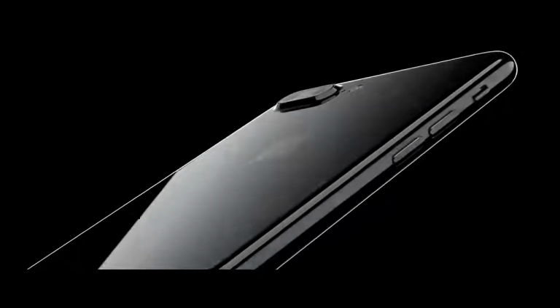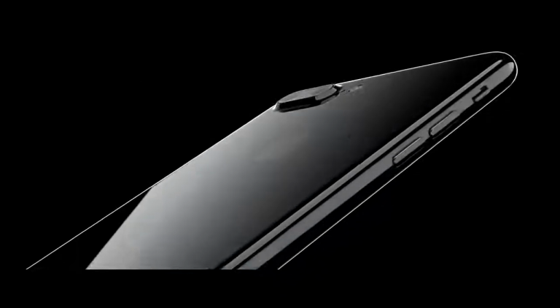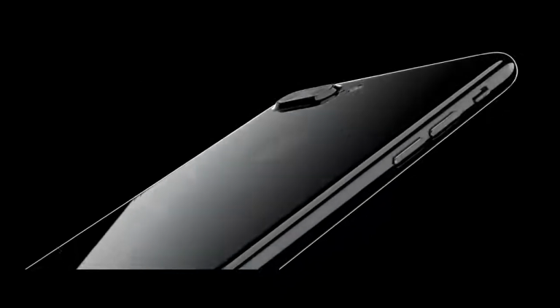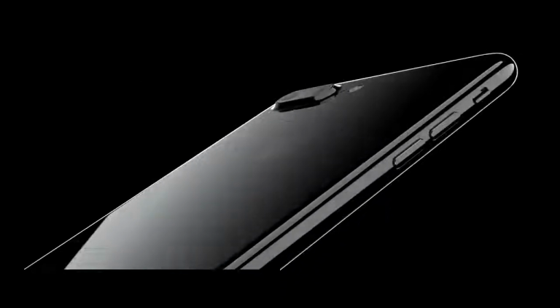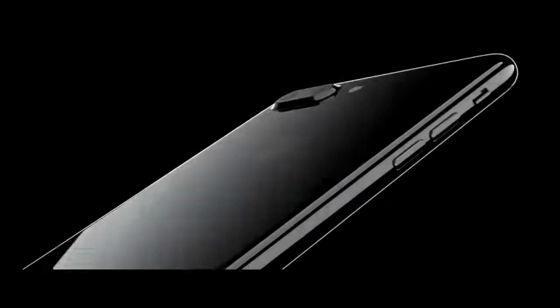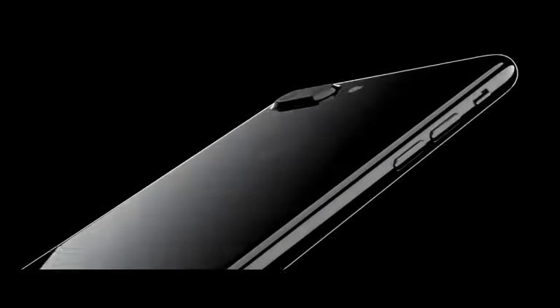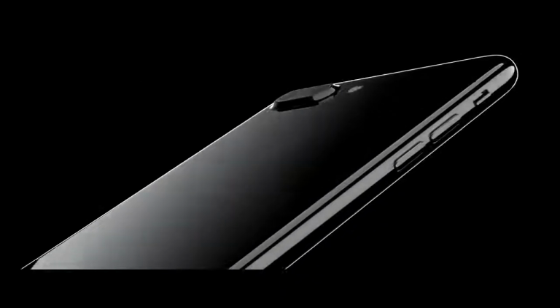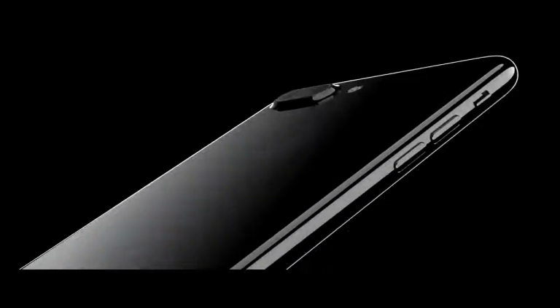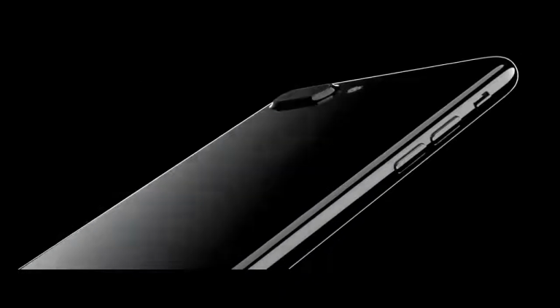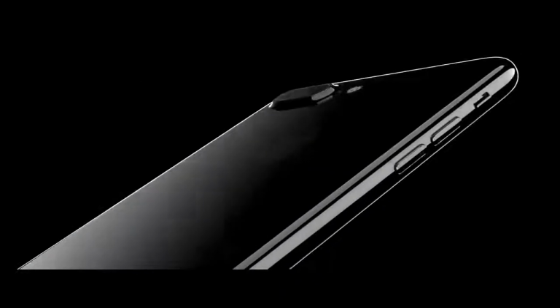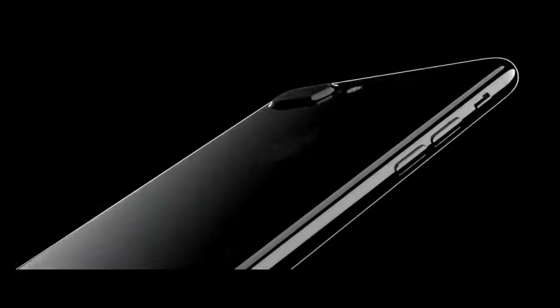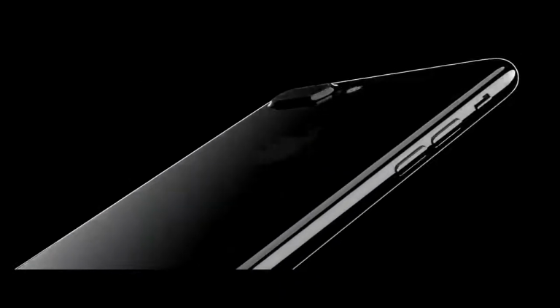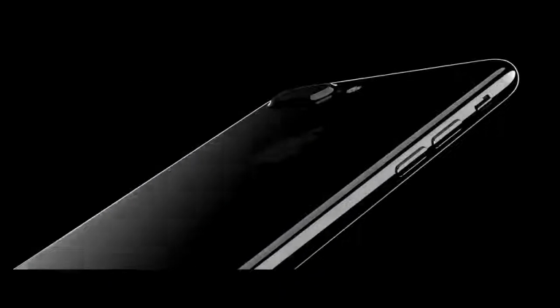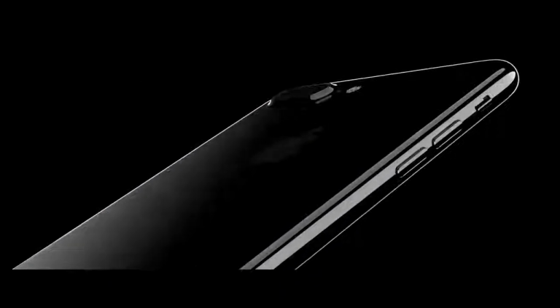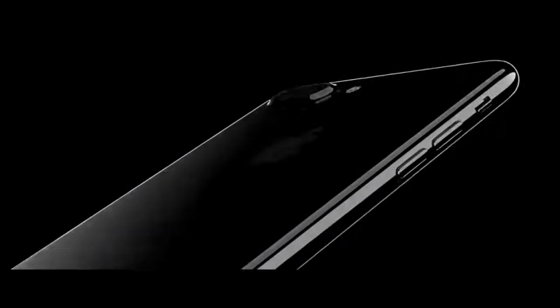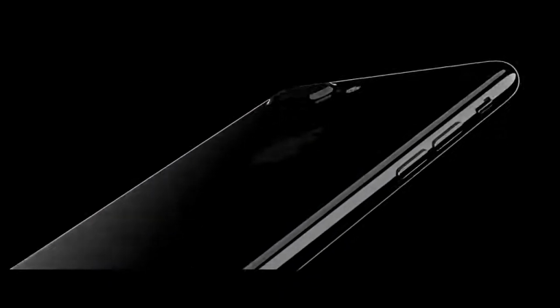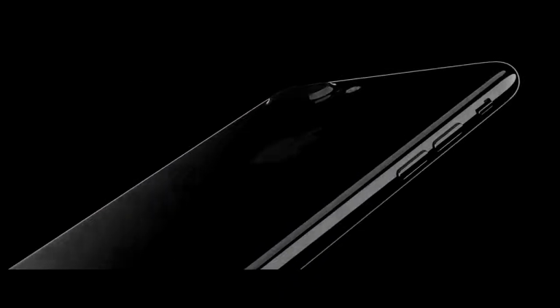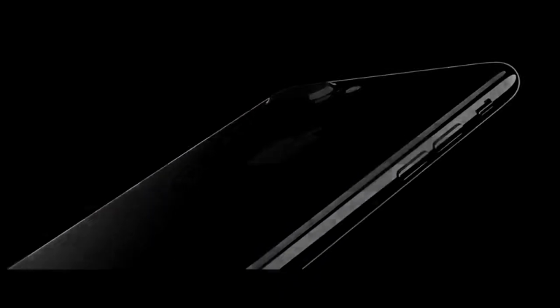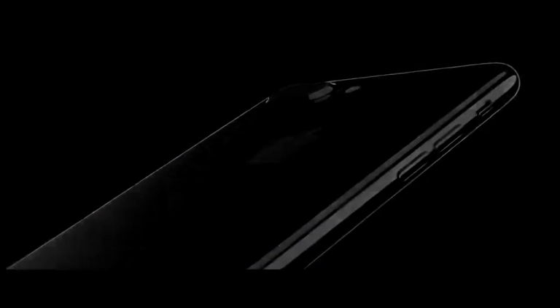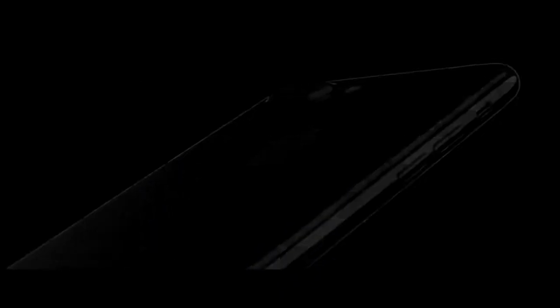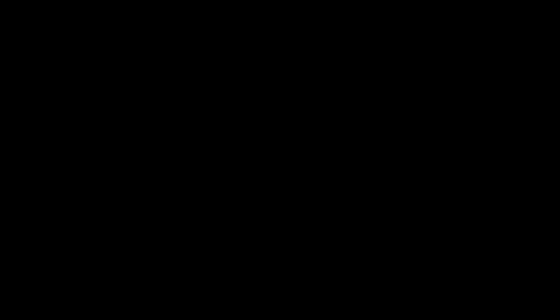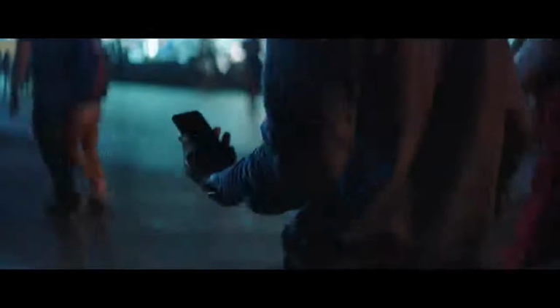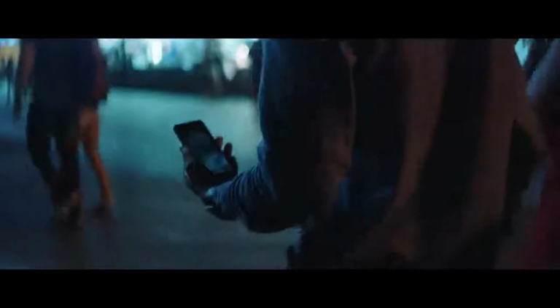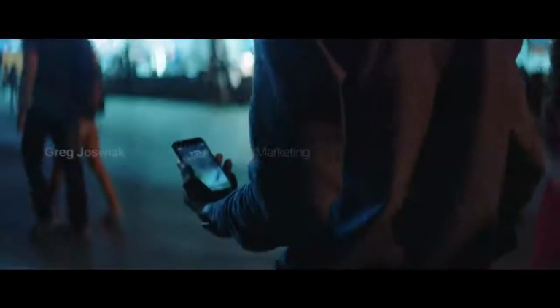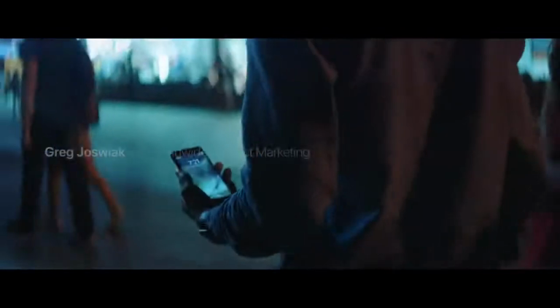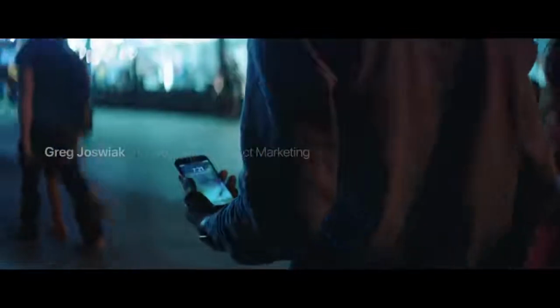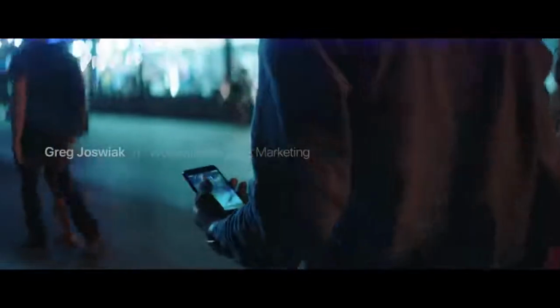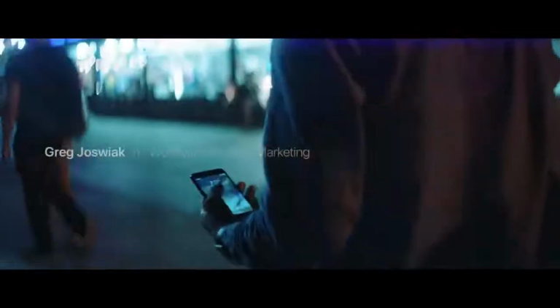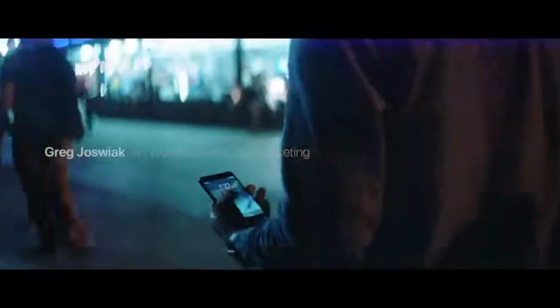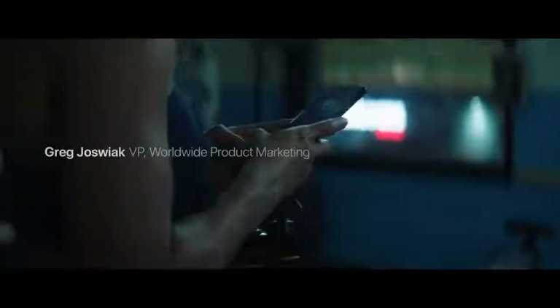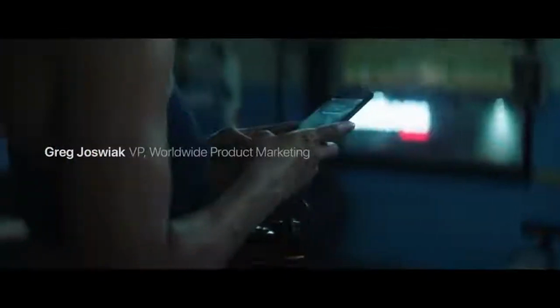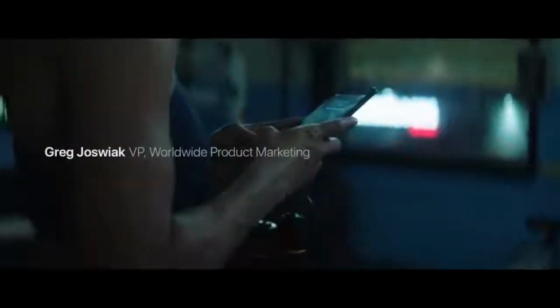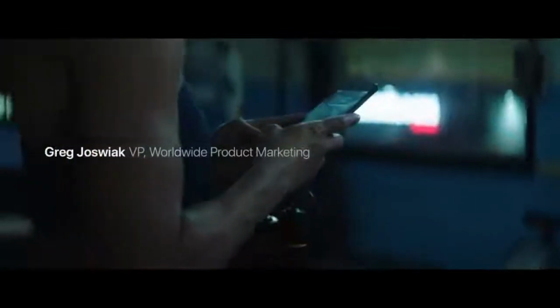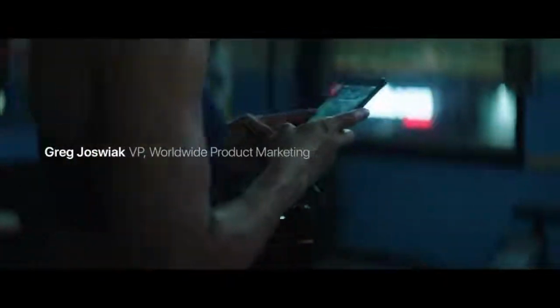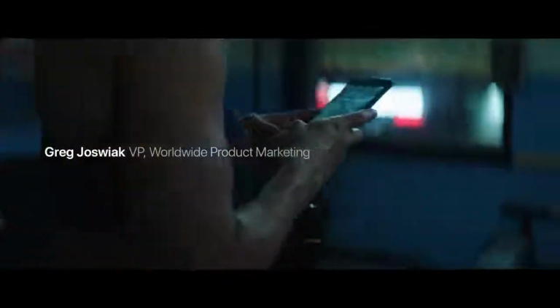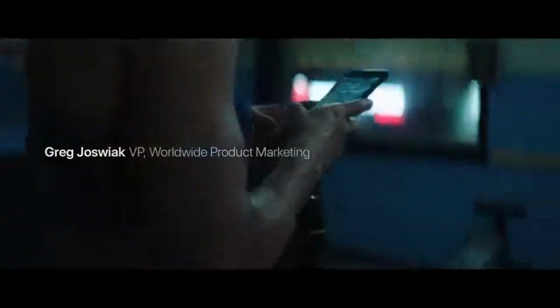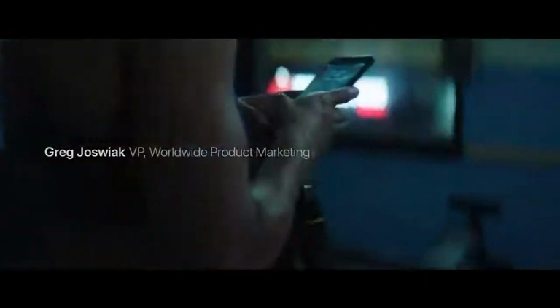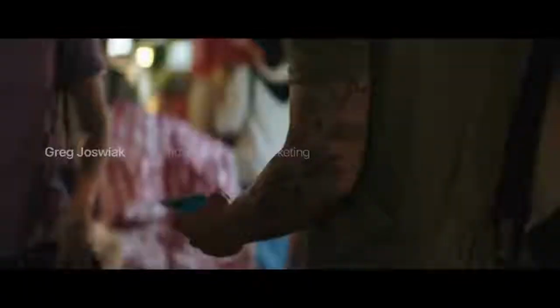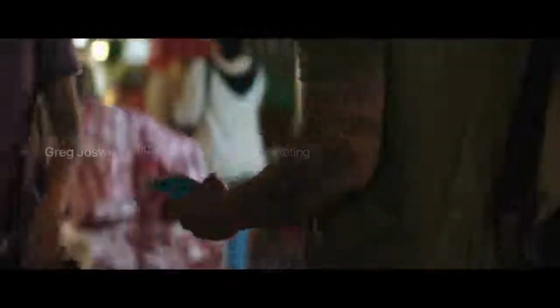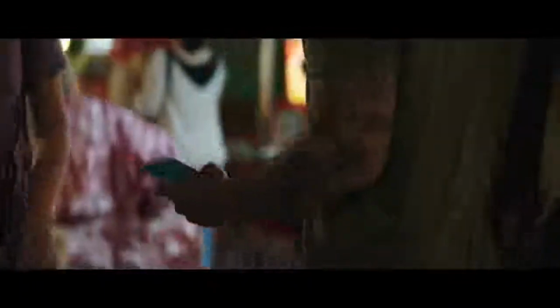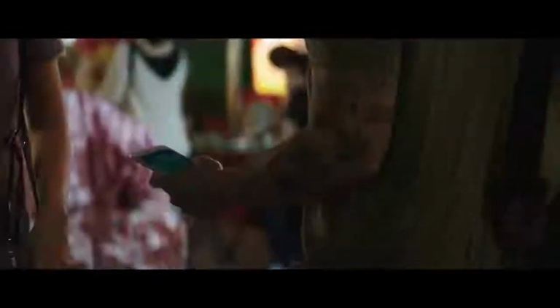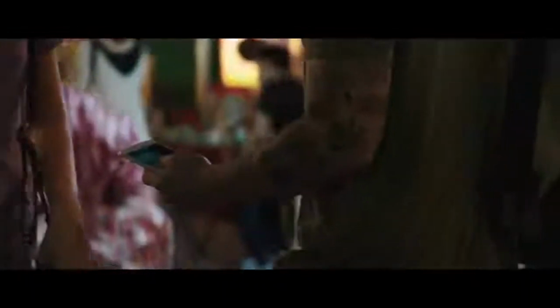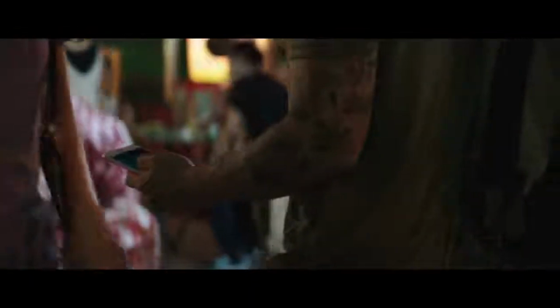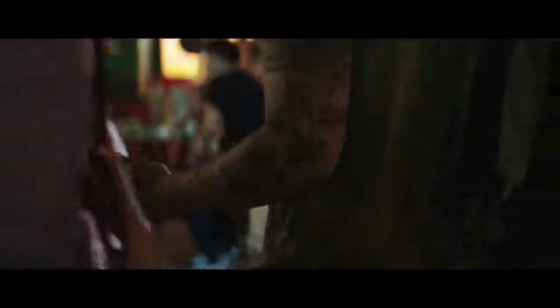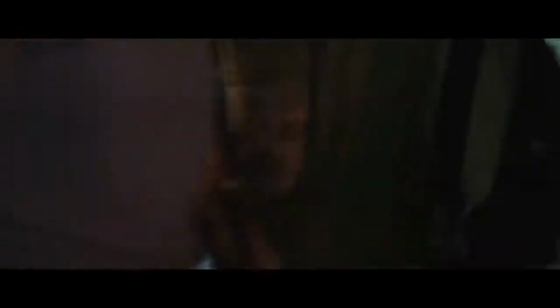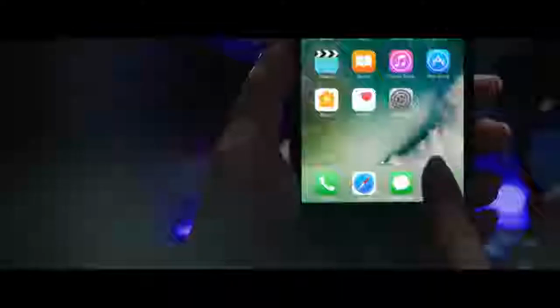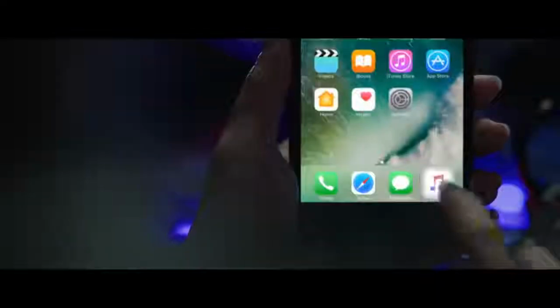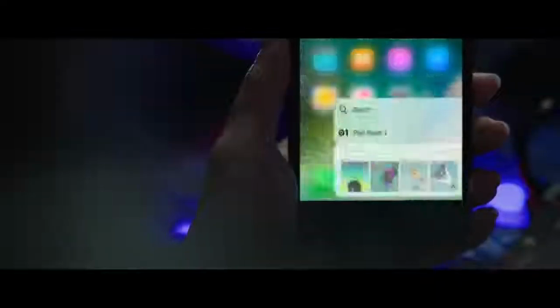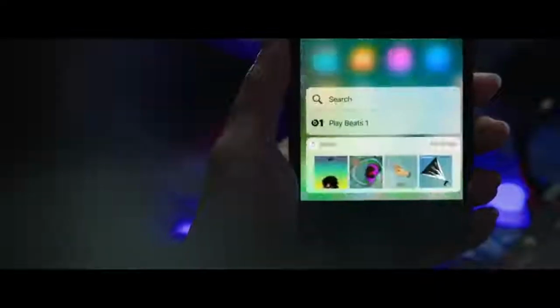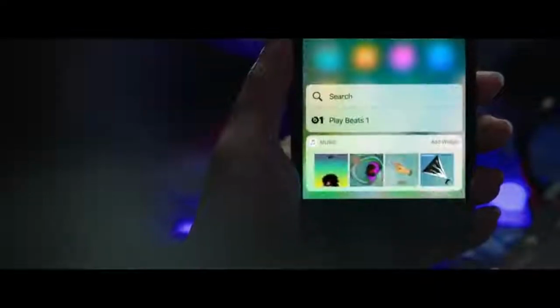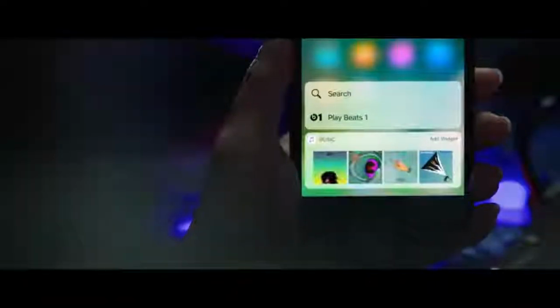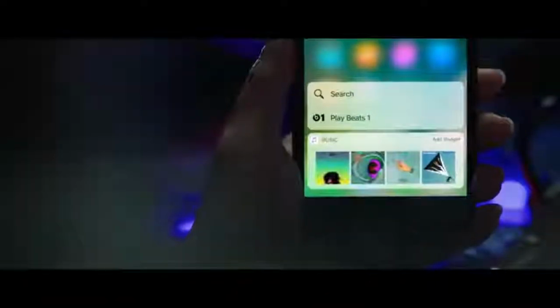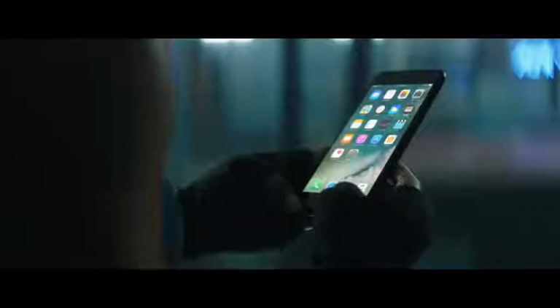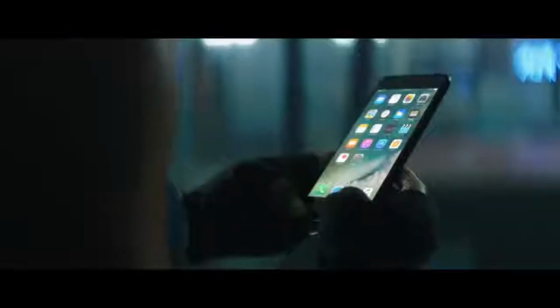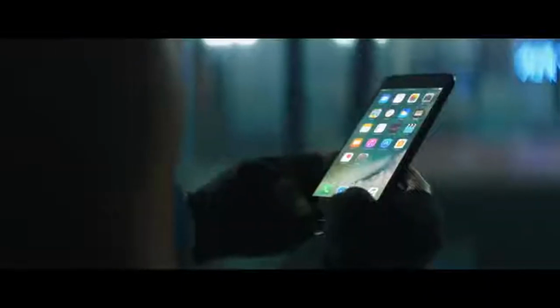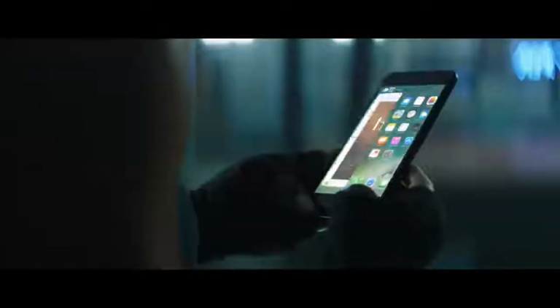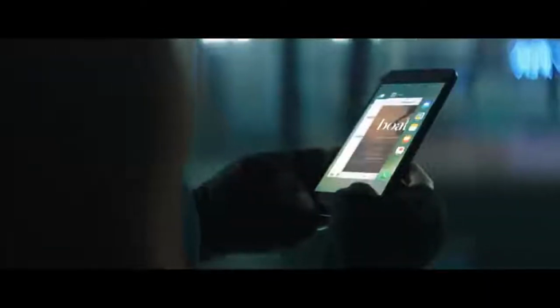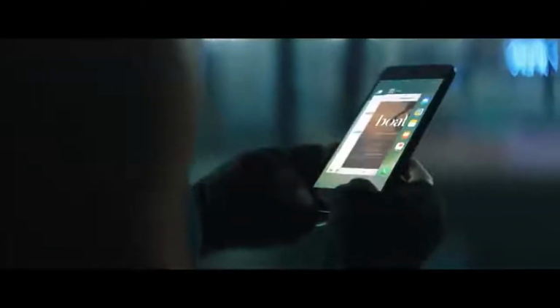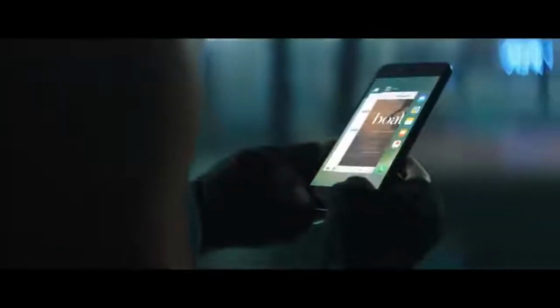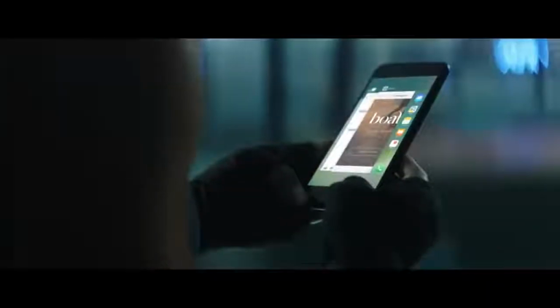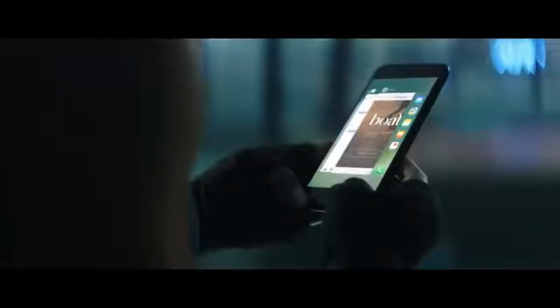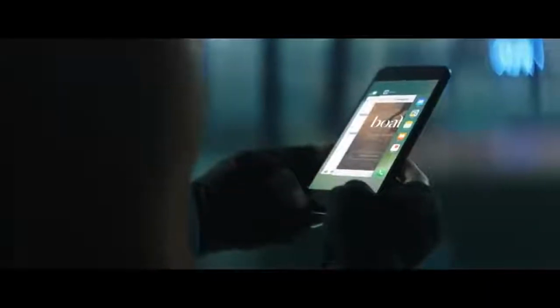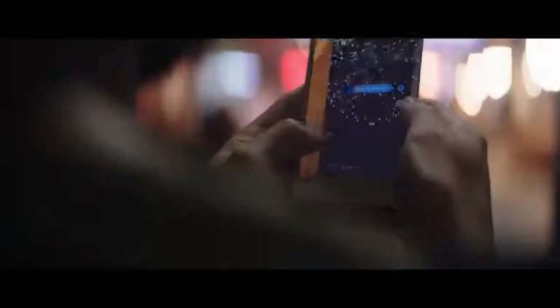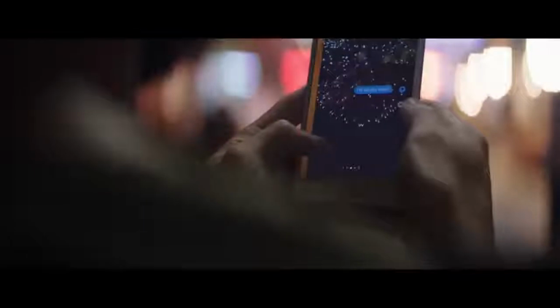This is iPhone 7. It makes all the things you do with your iPhone better, faster, and more powerful.